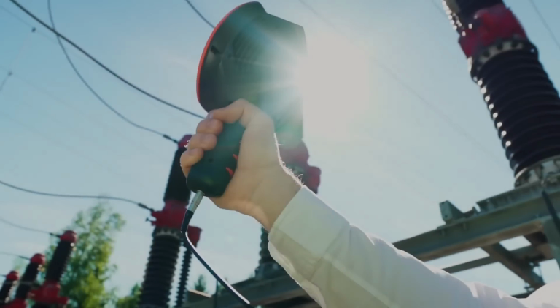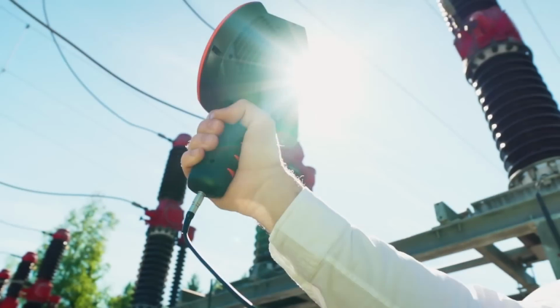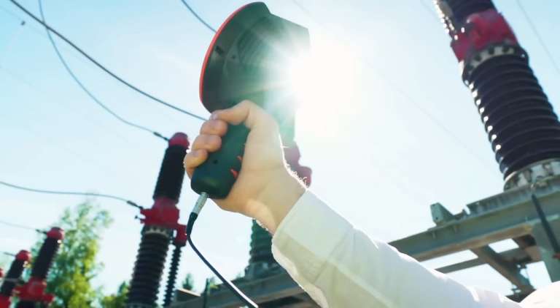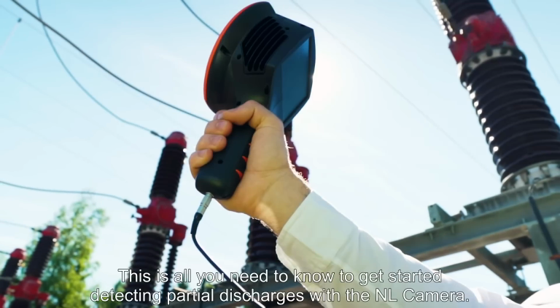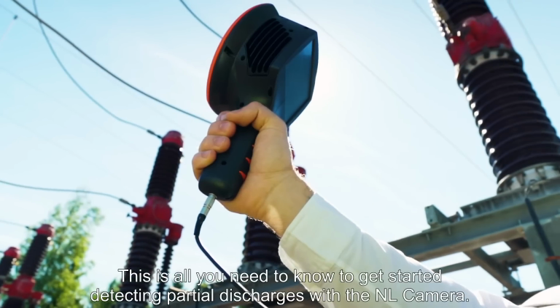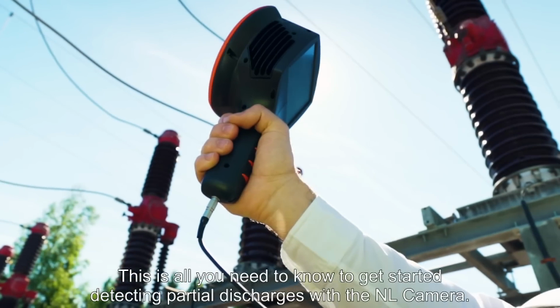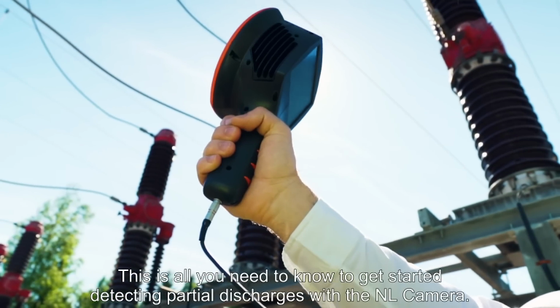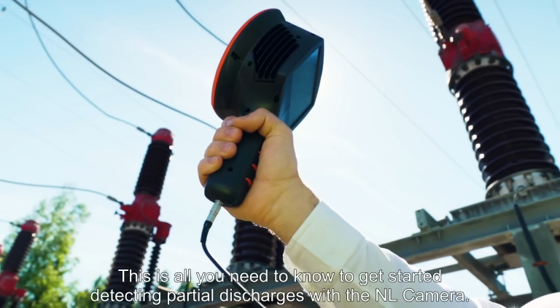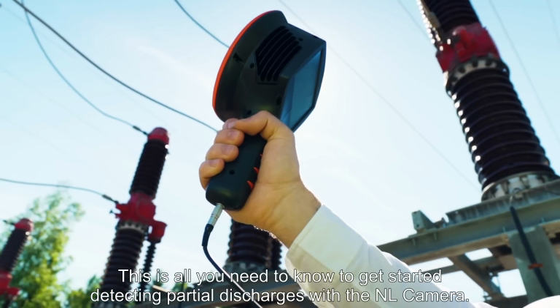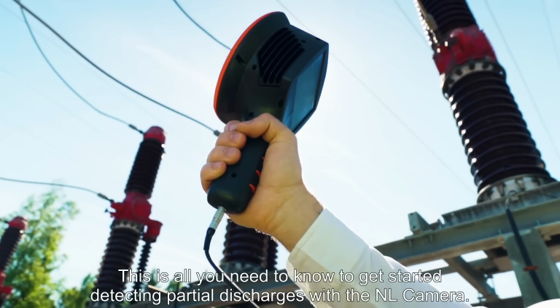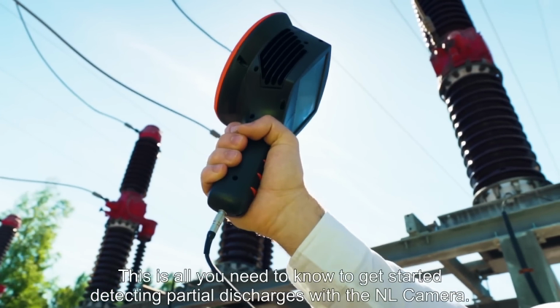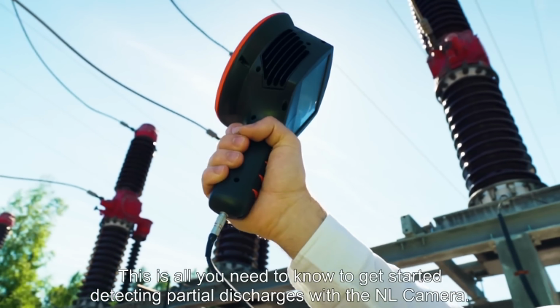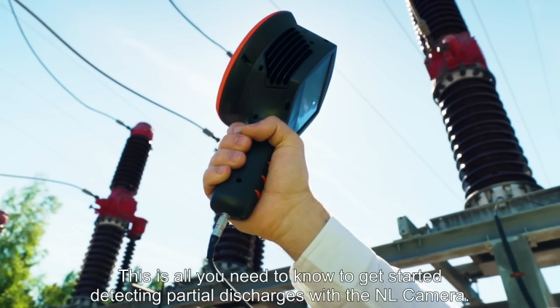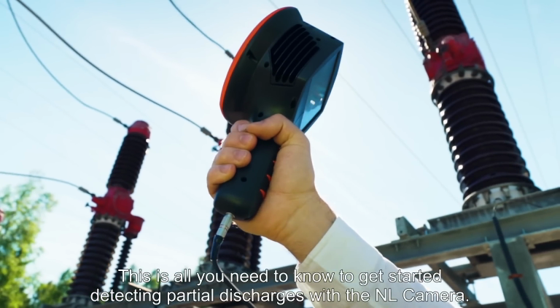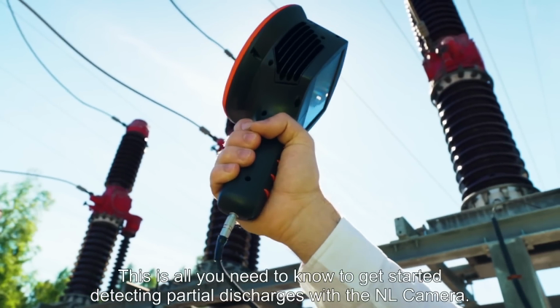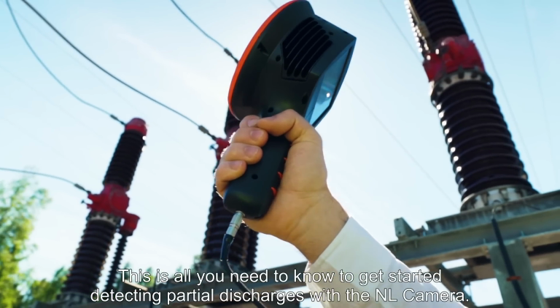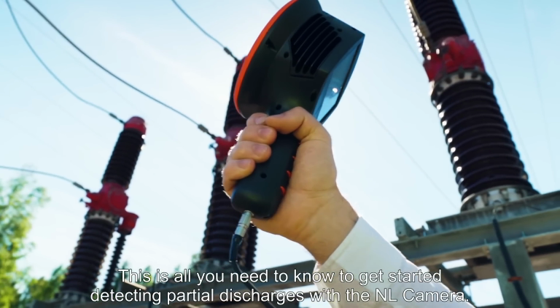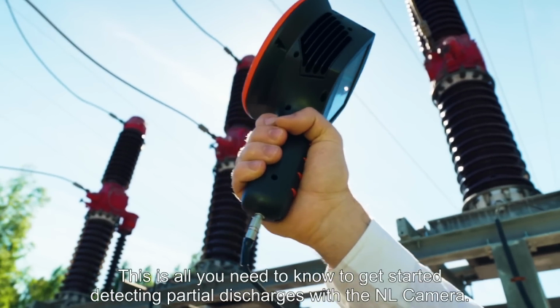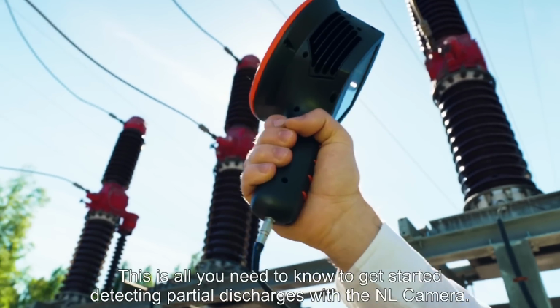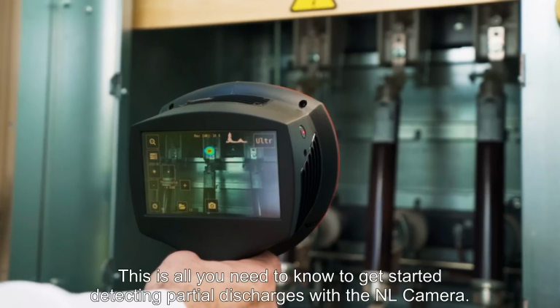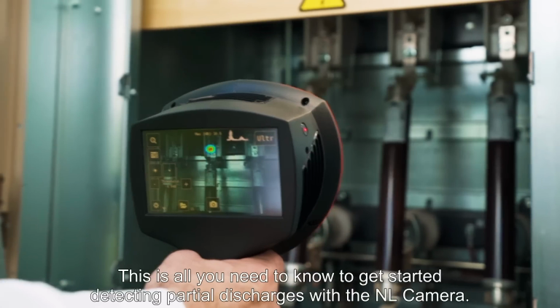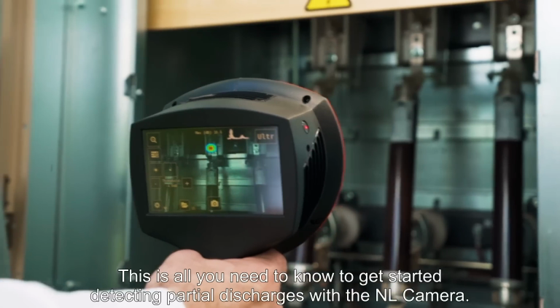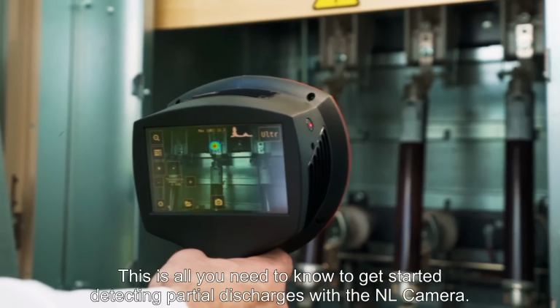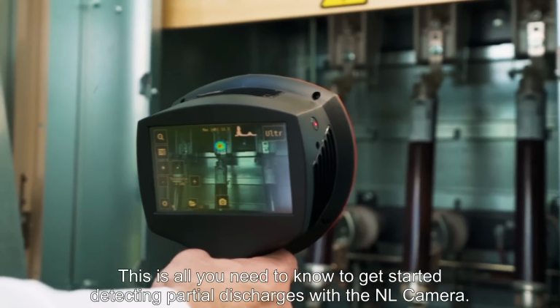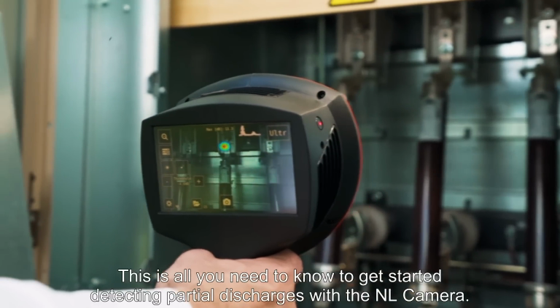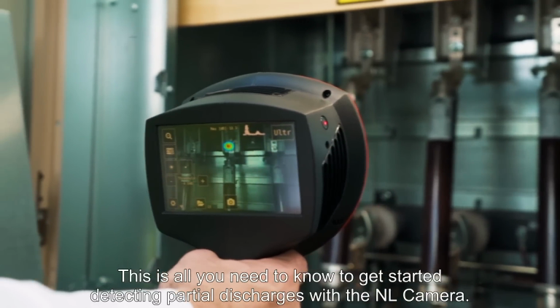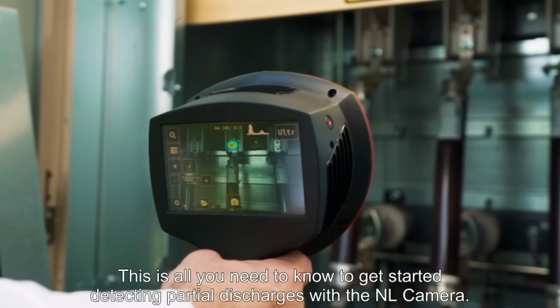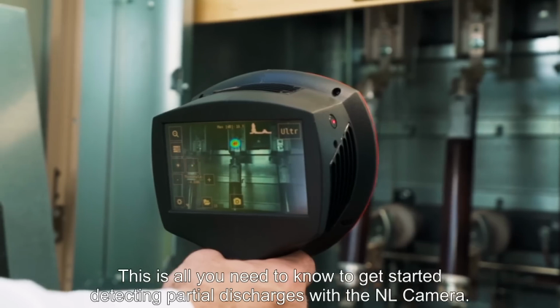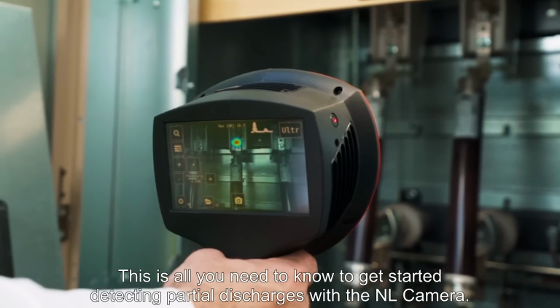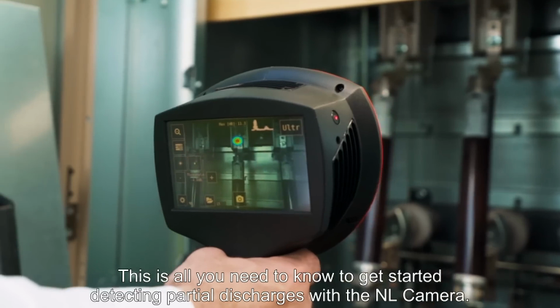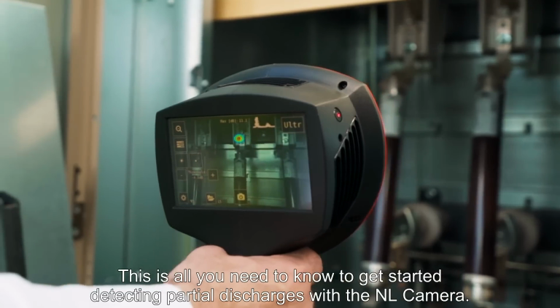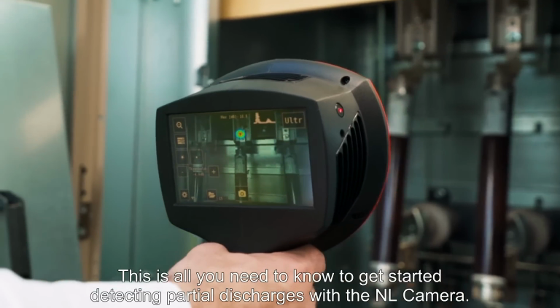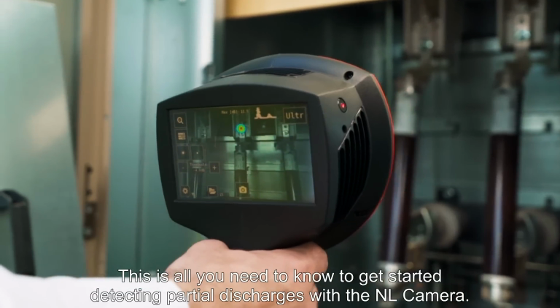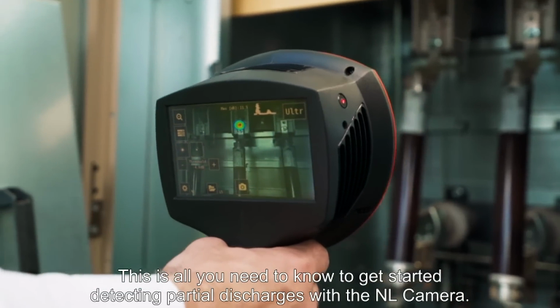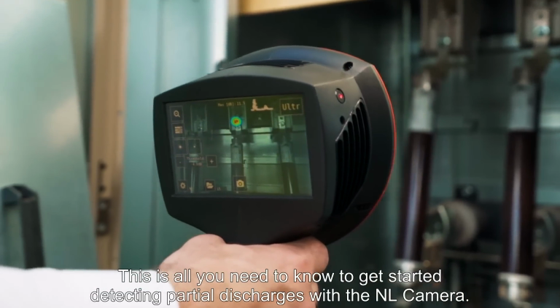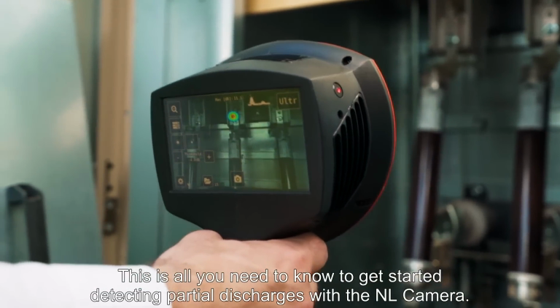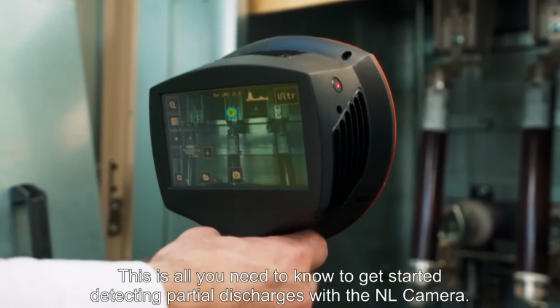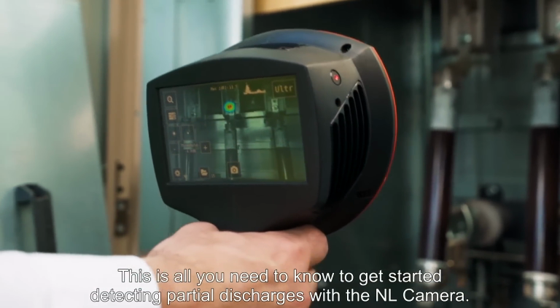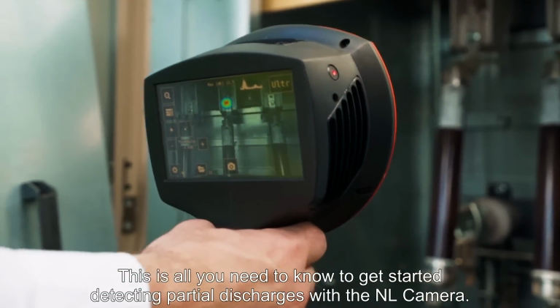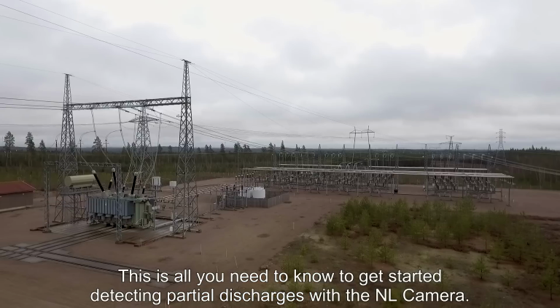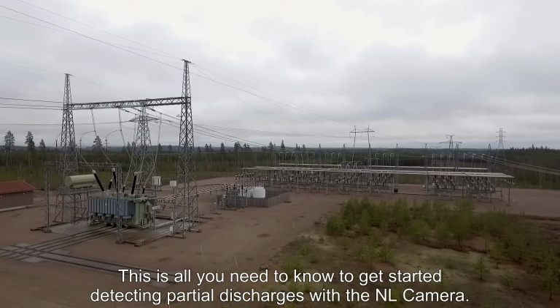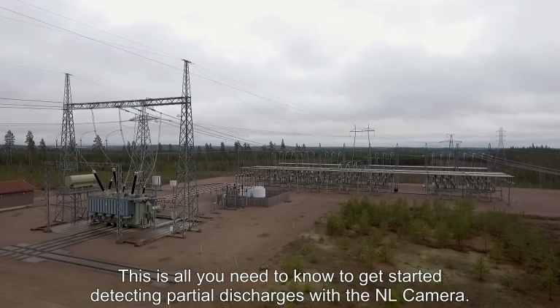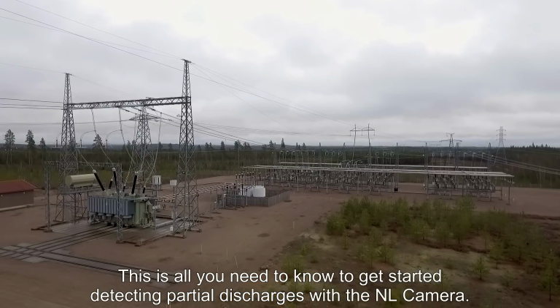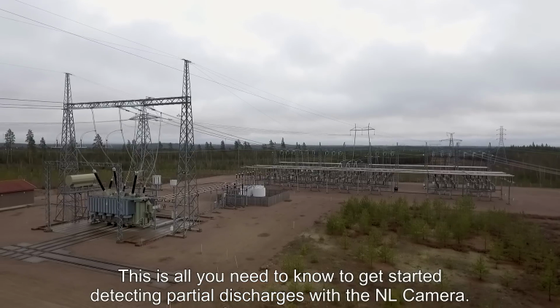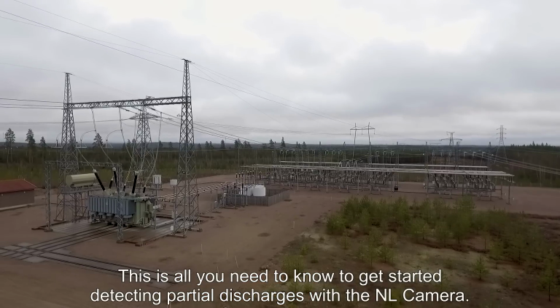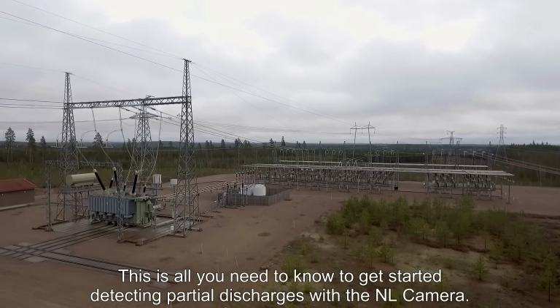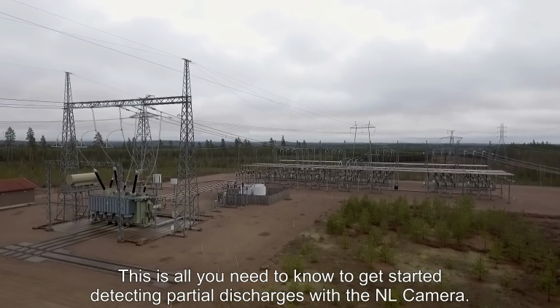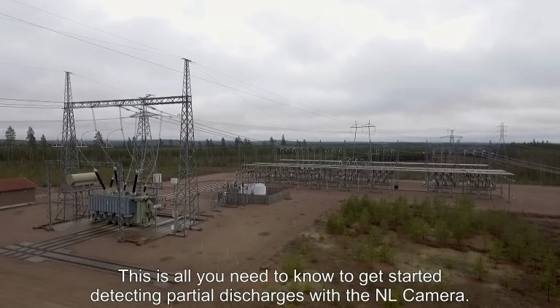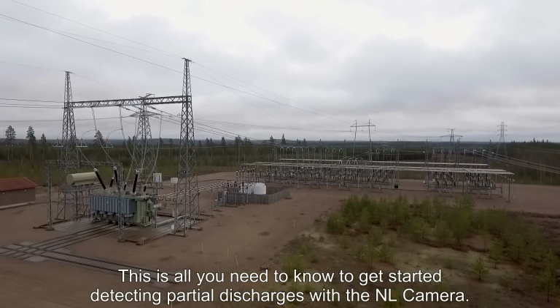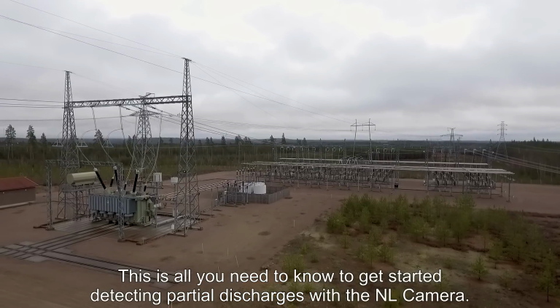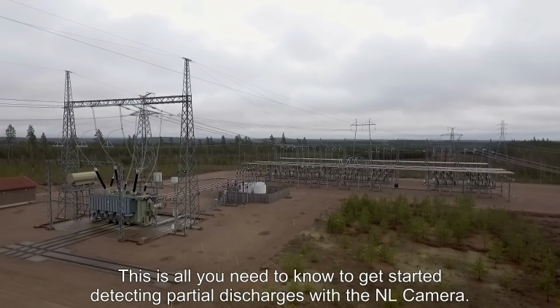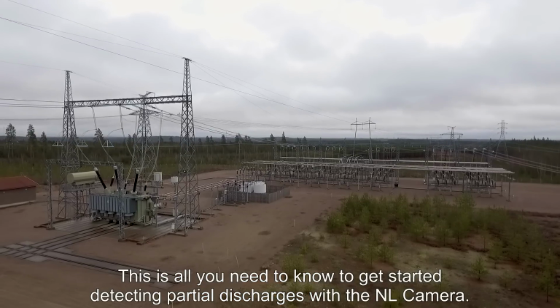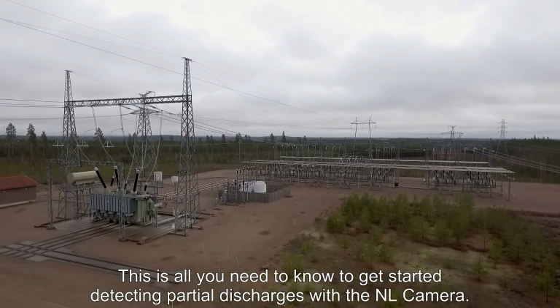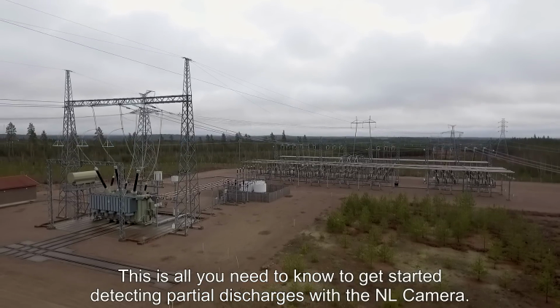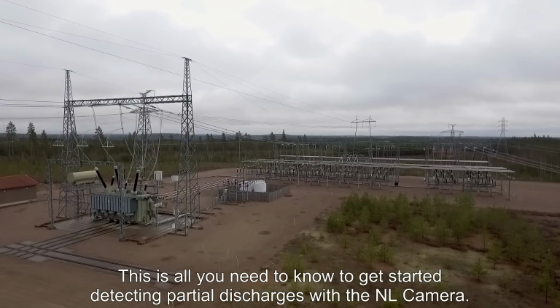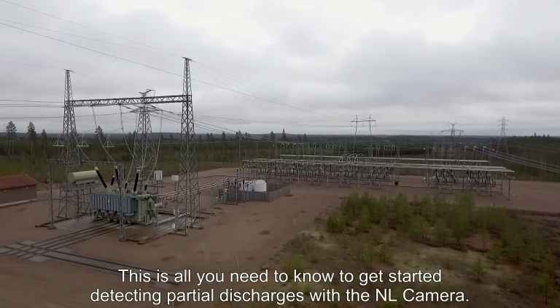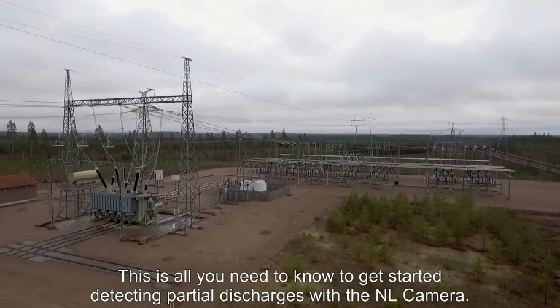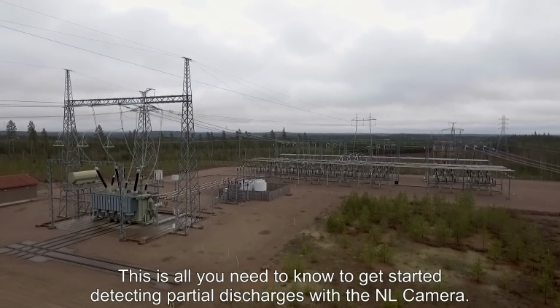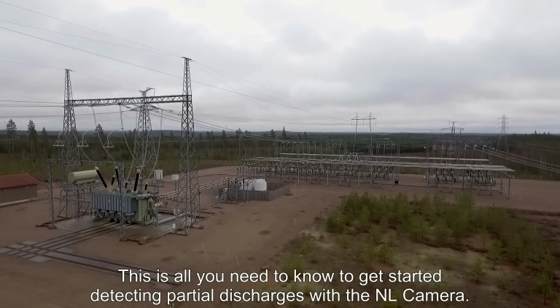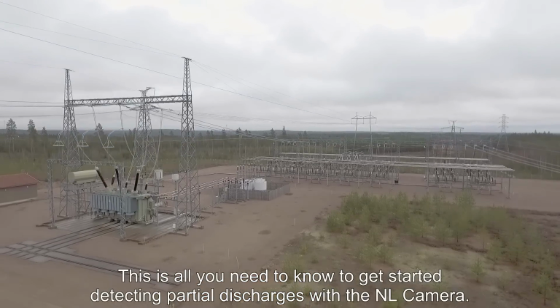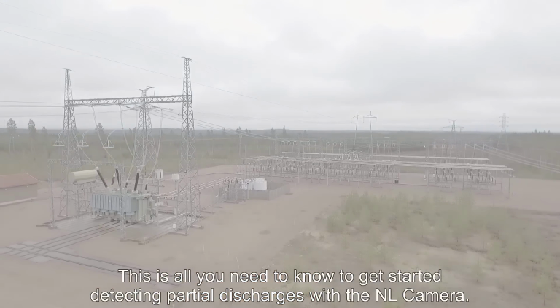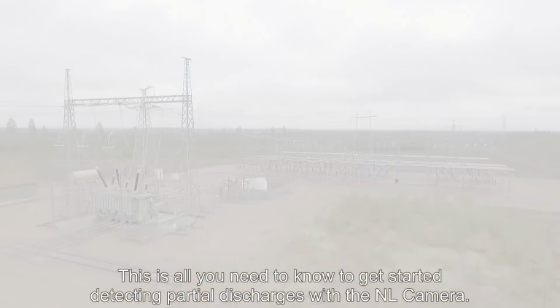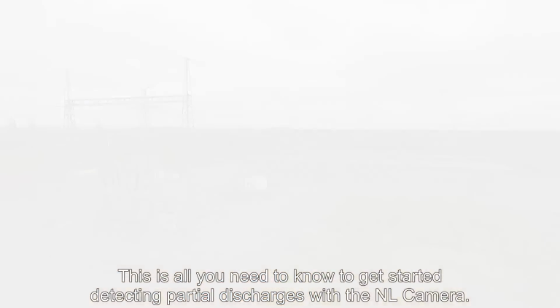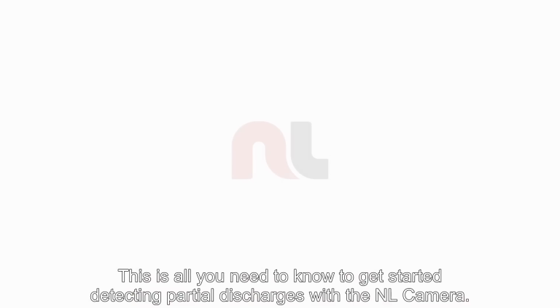This is all you need to know to get started detecting partial discharges with the NL camera.